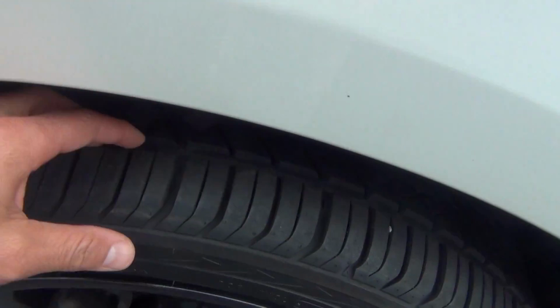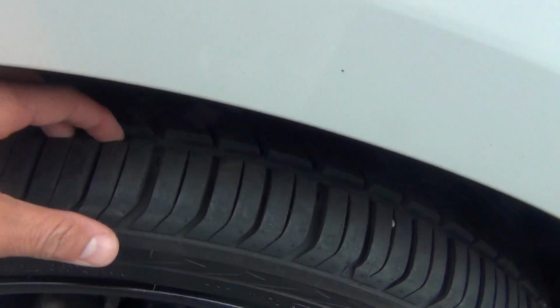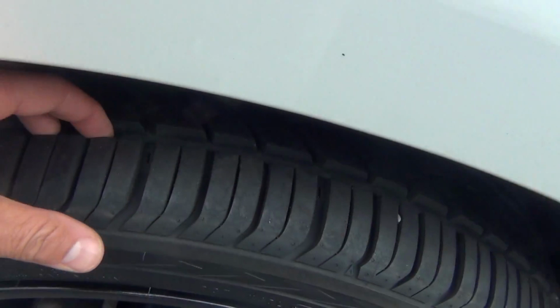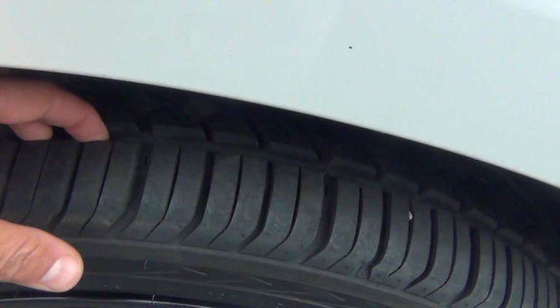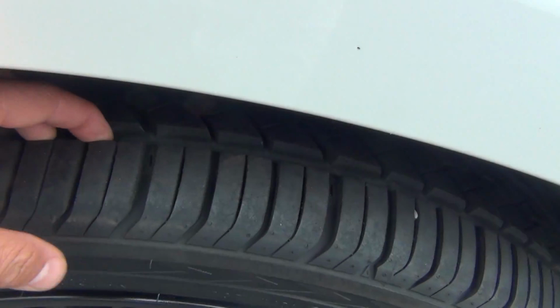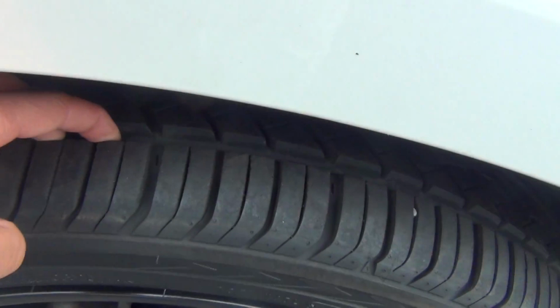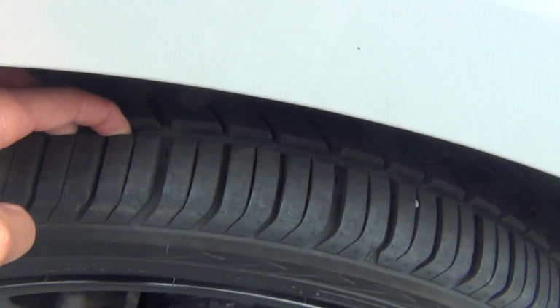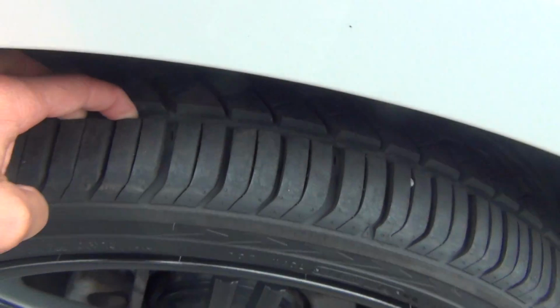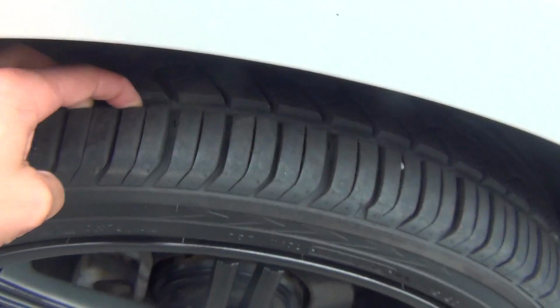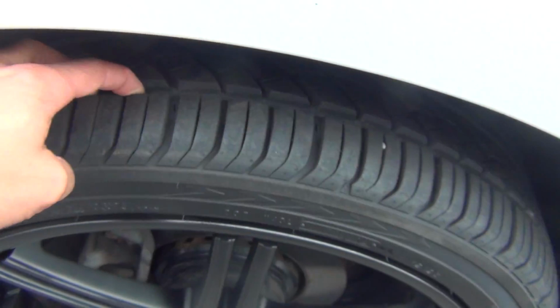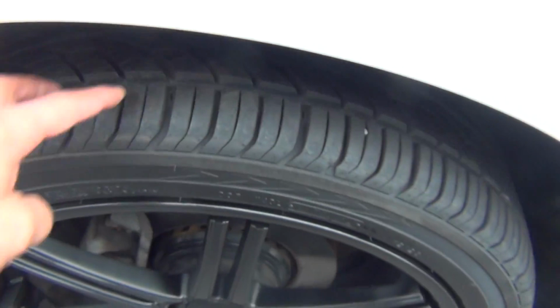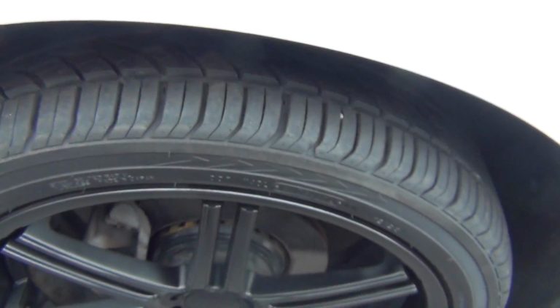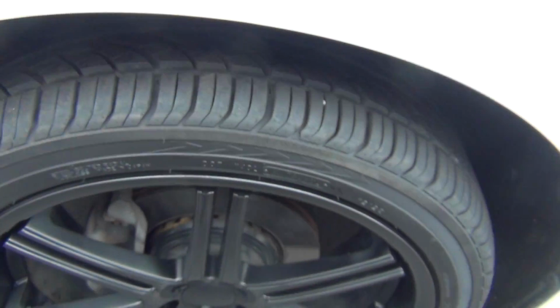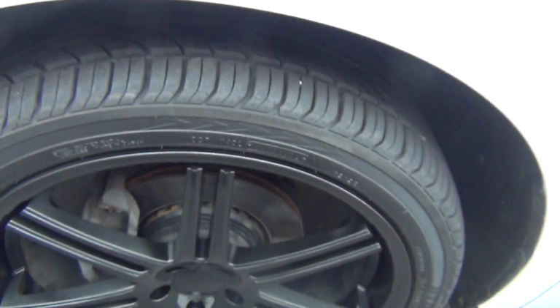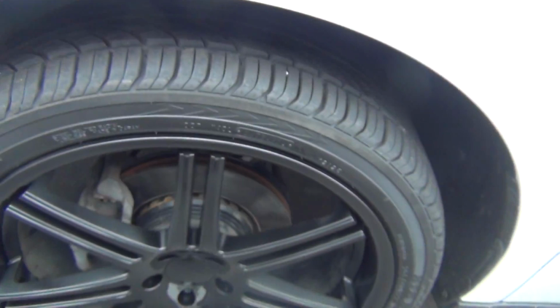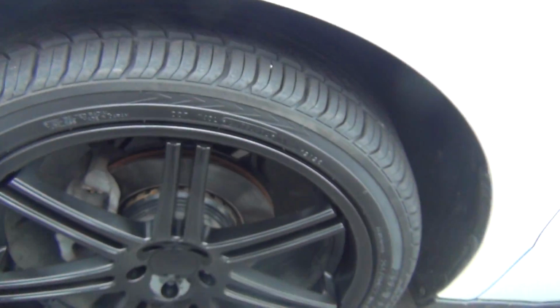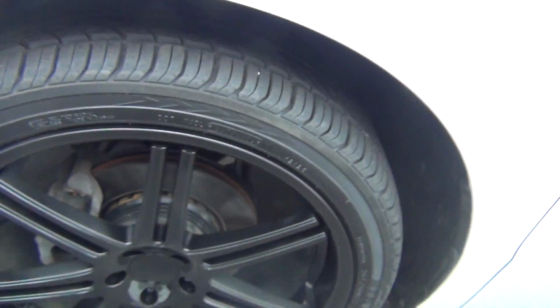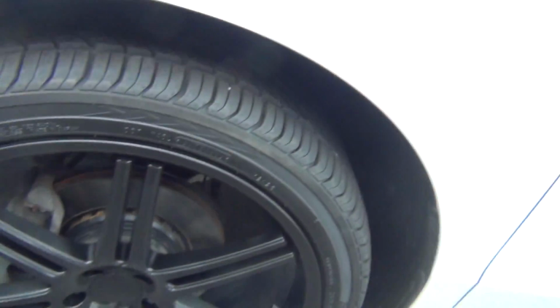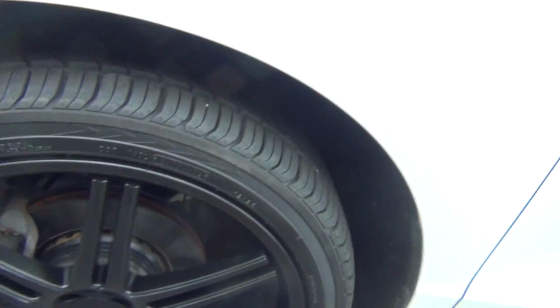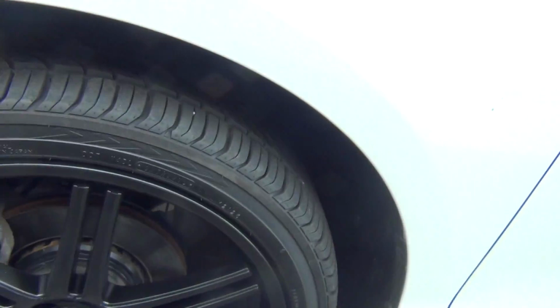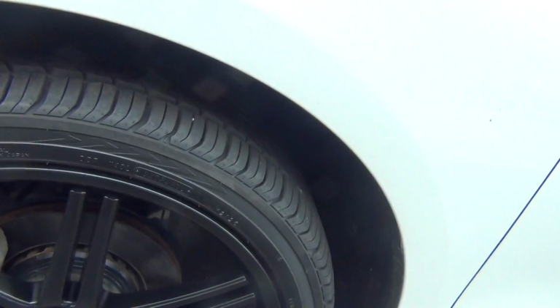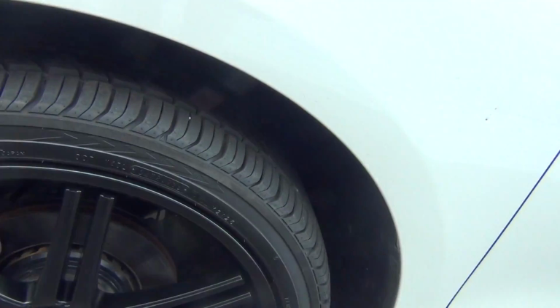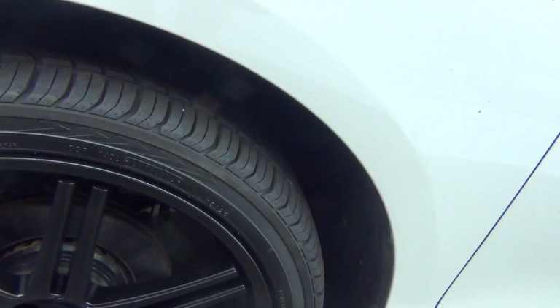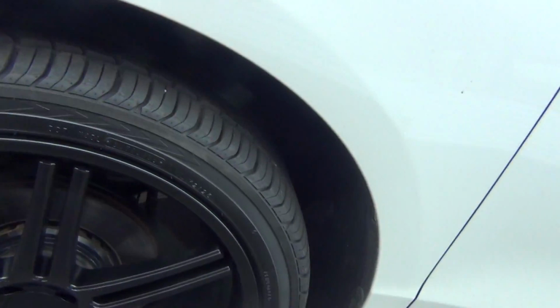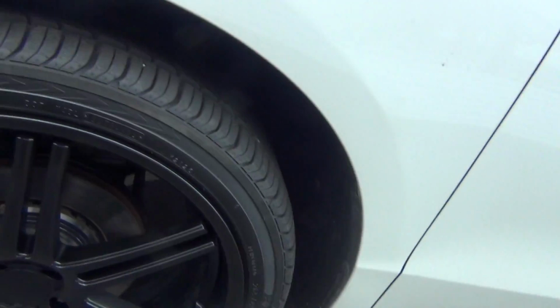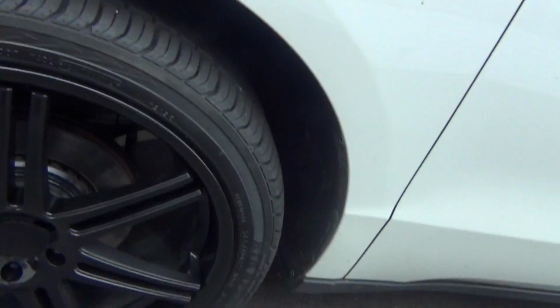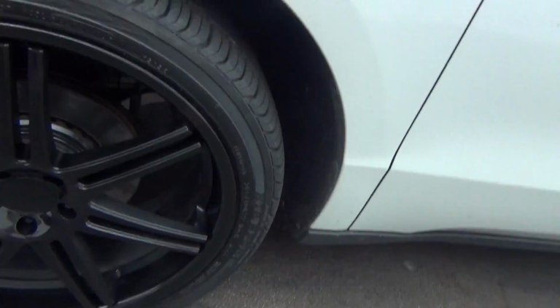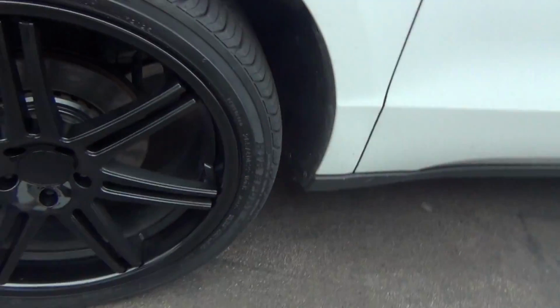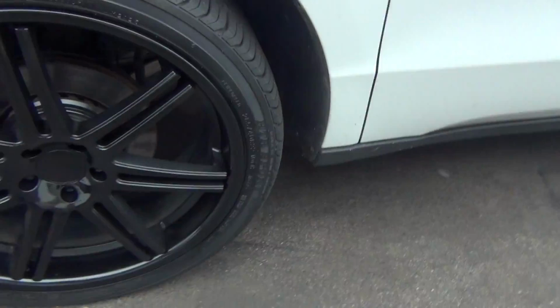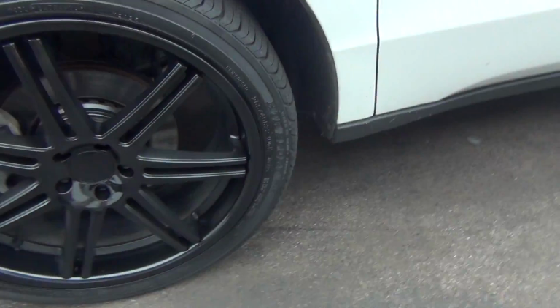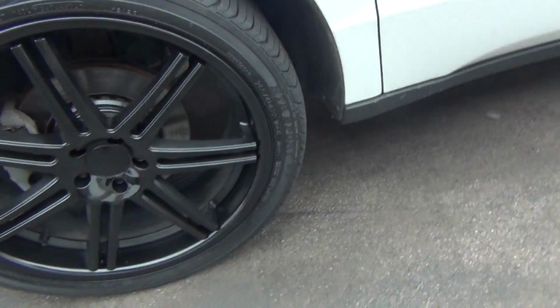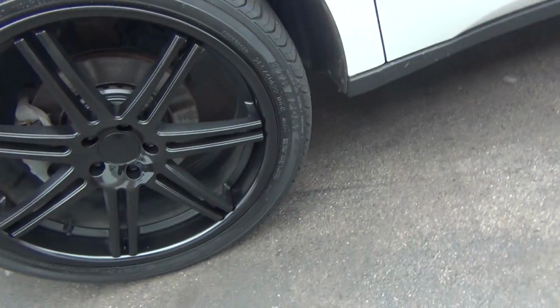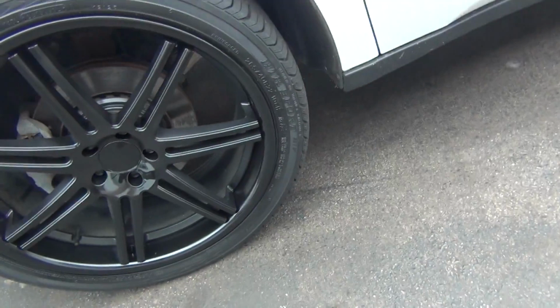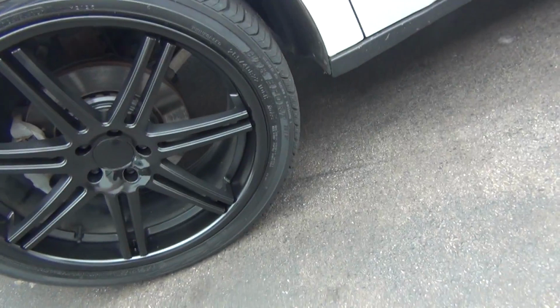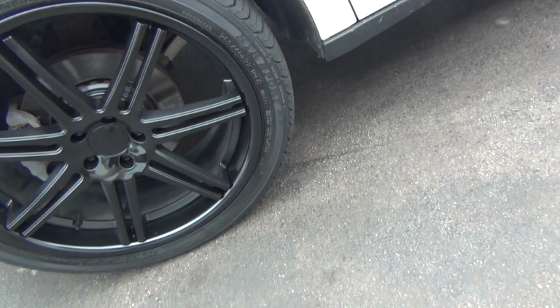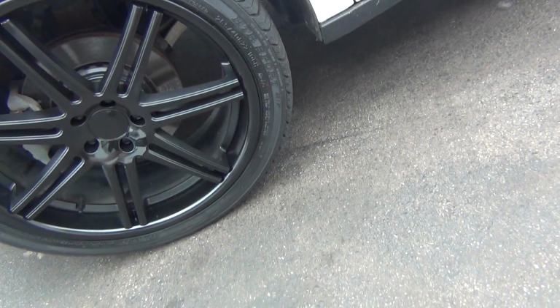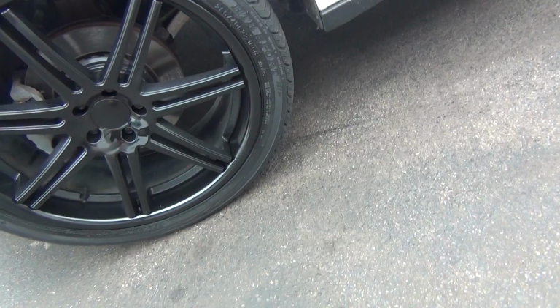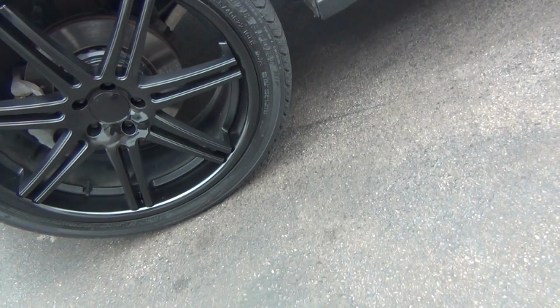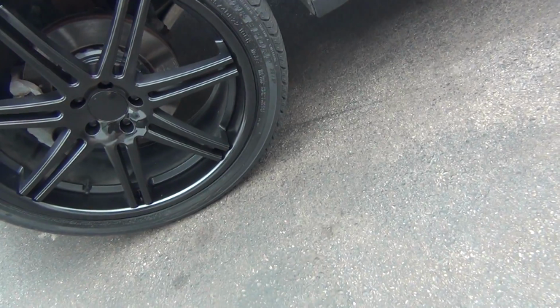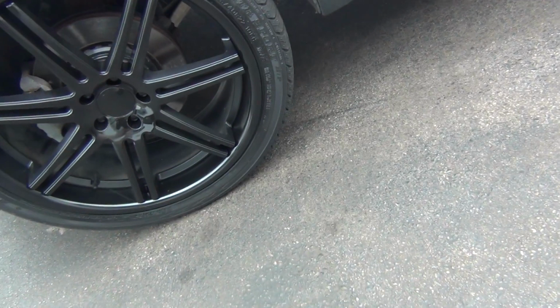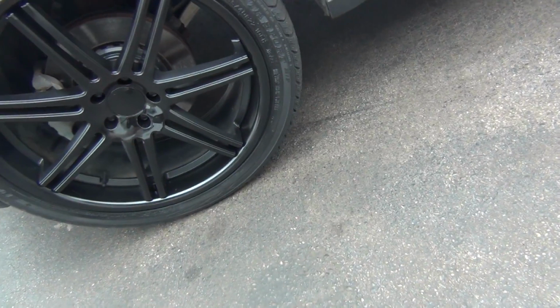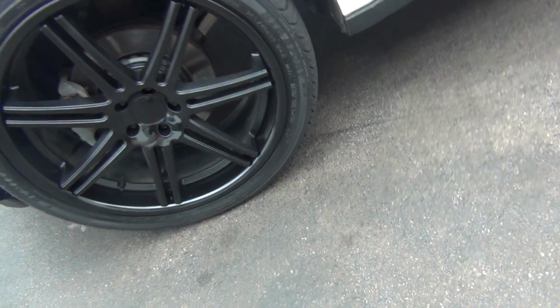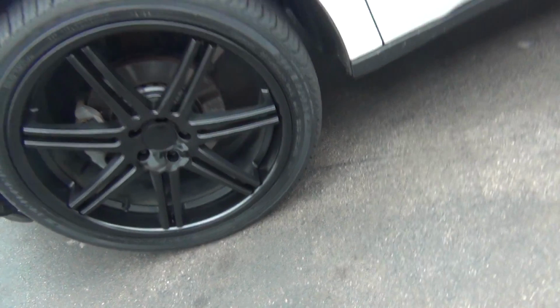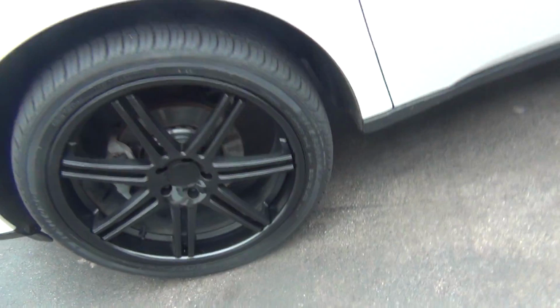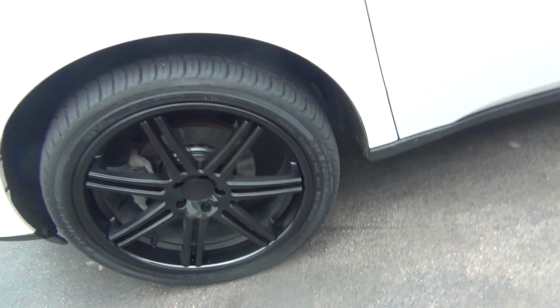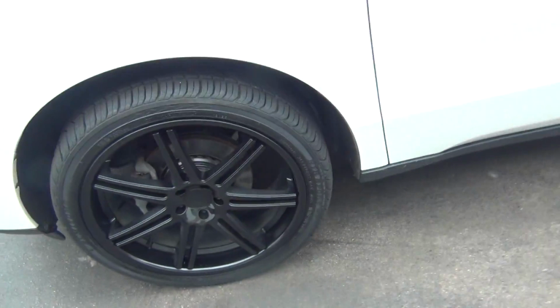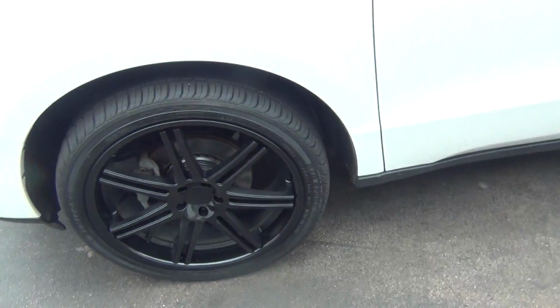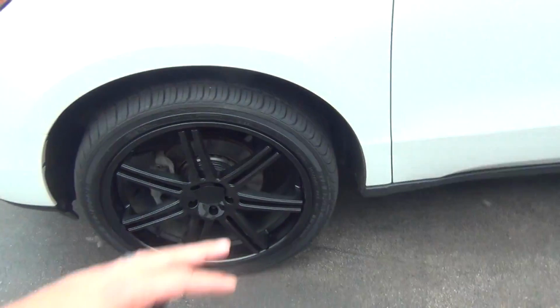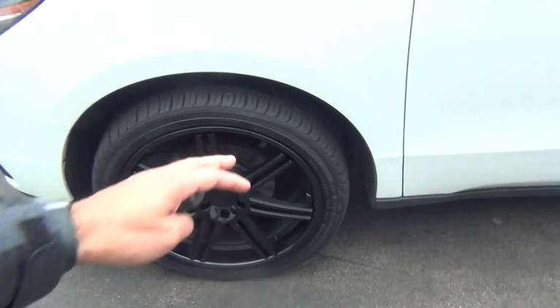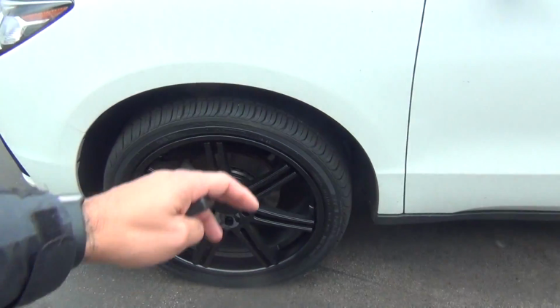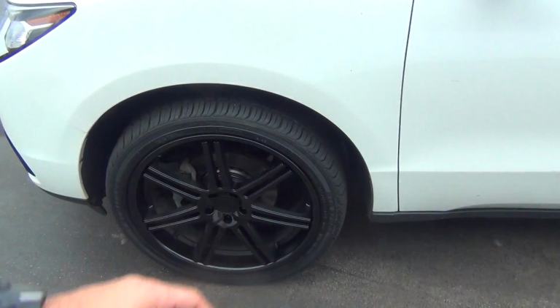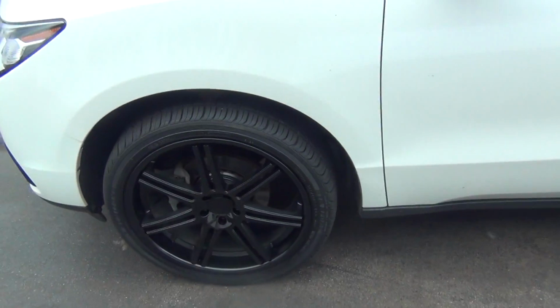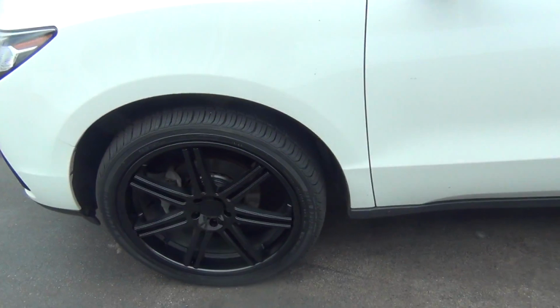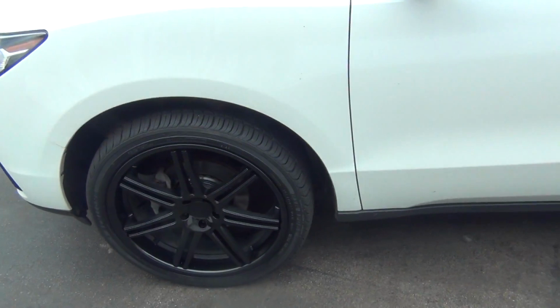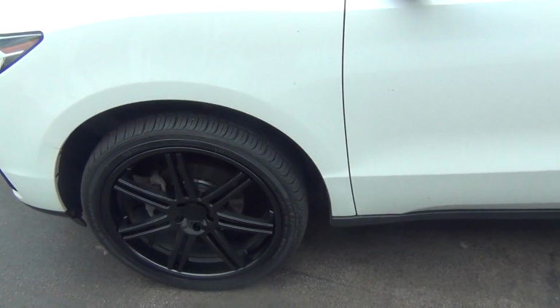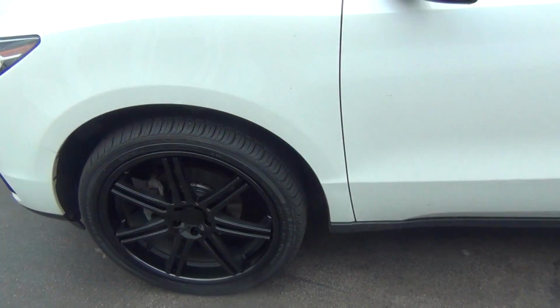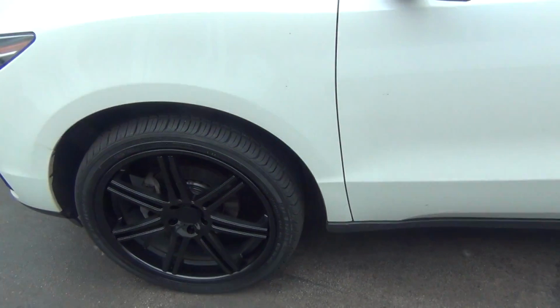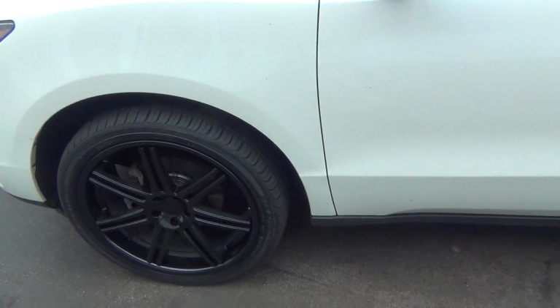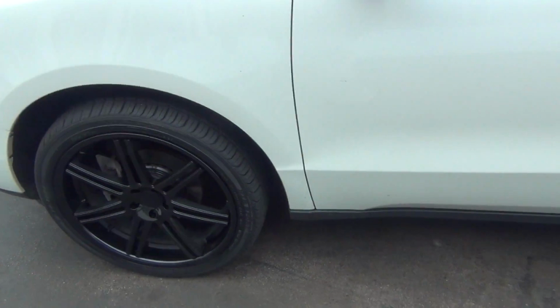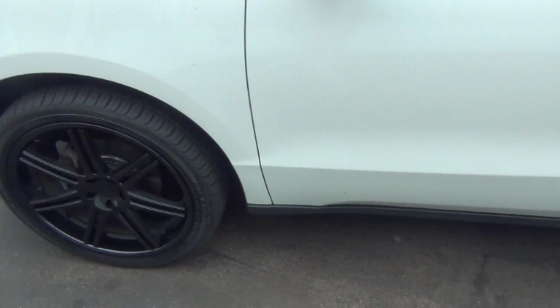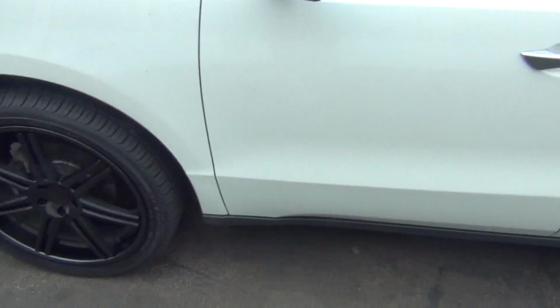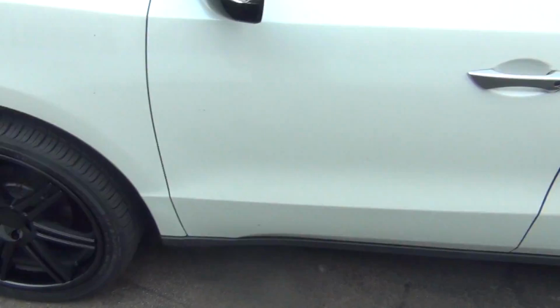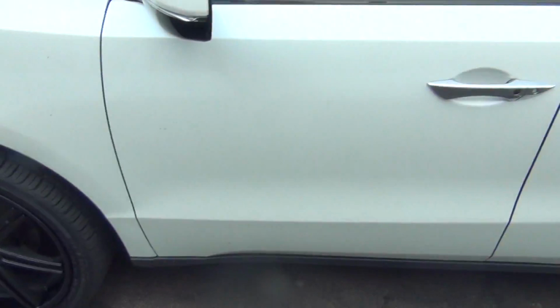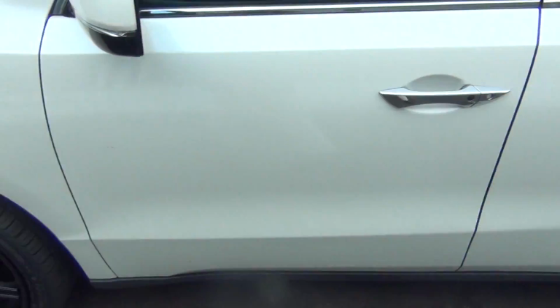You're knee deep in tread there. Like brand new tires, you've got tons of tread life left. 22 inch rims there.